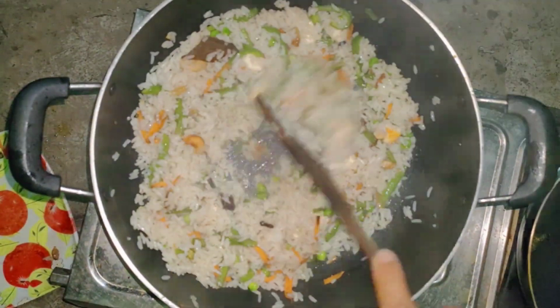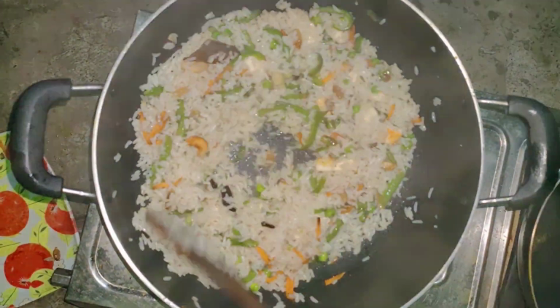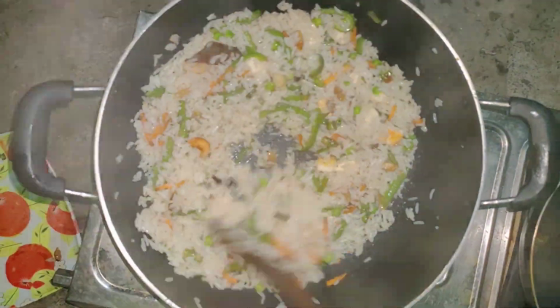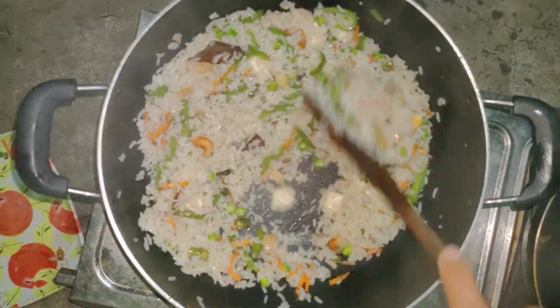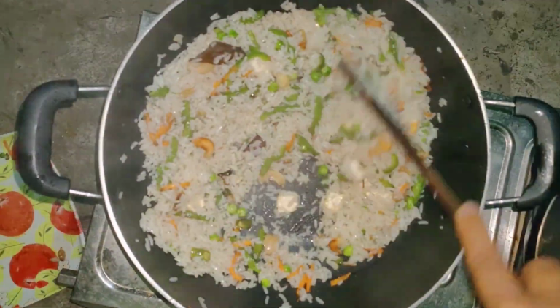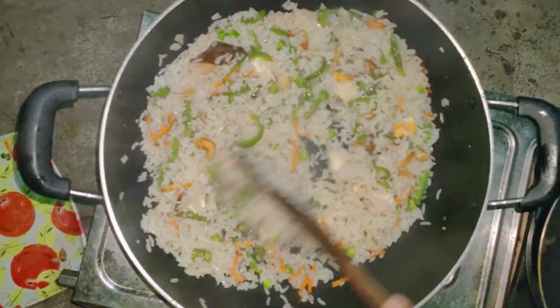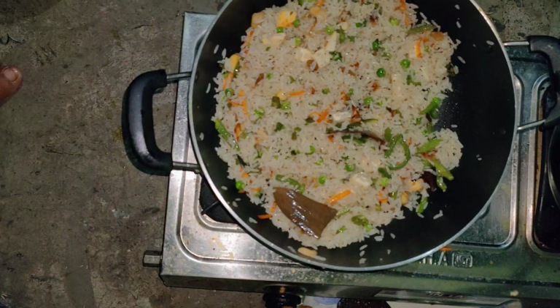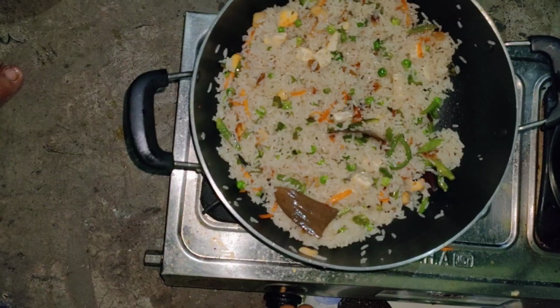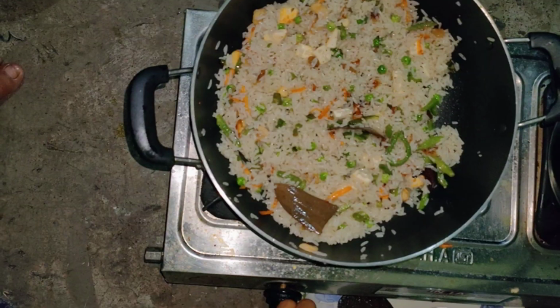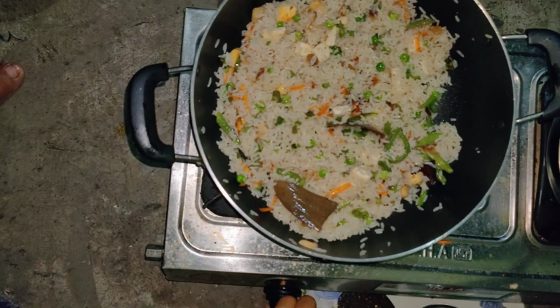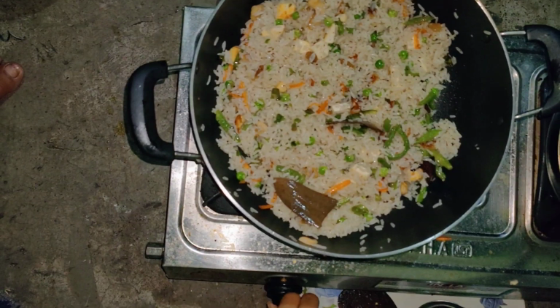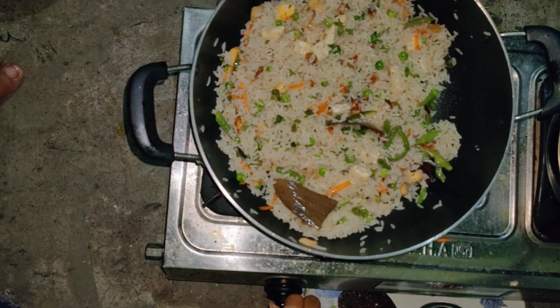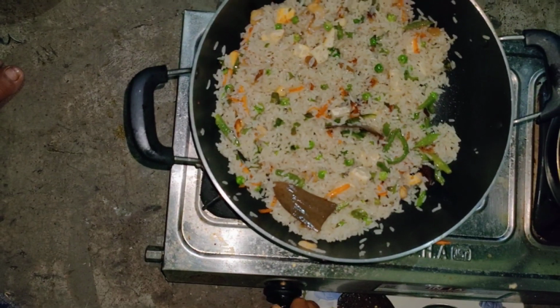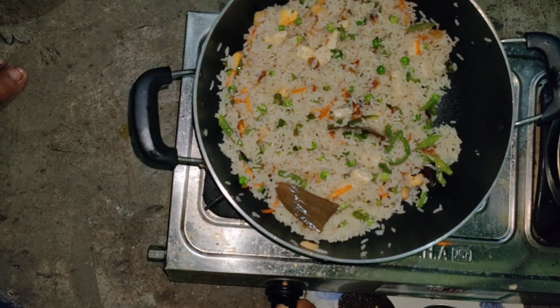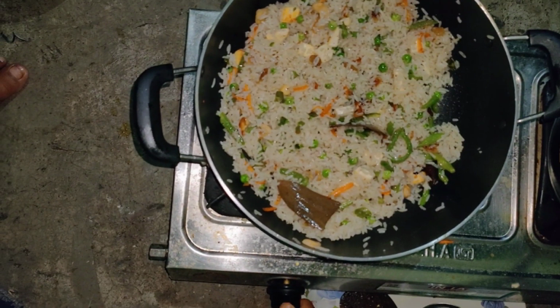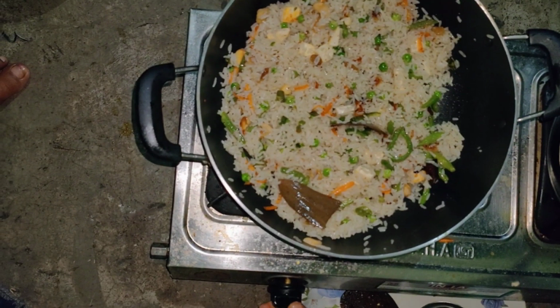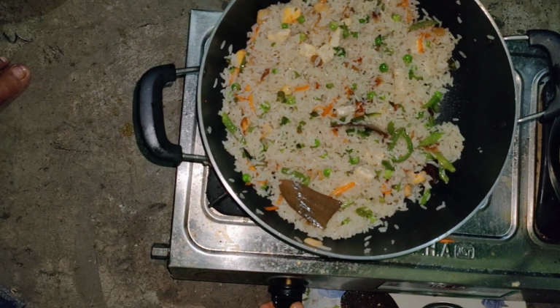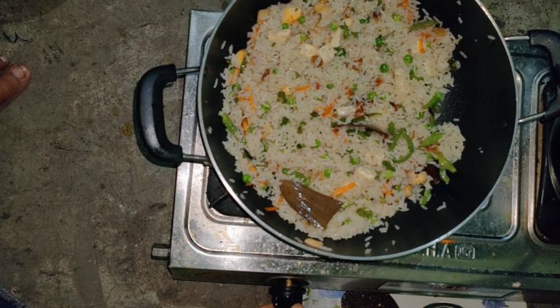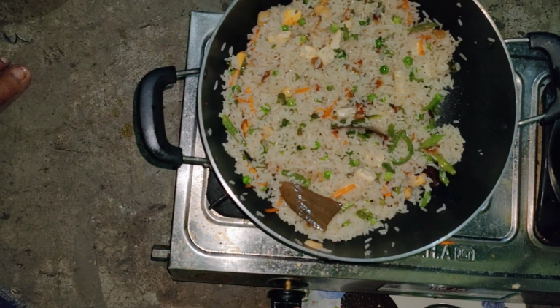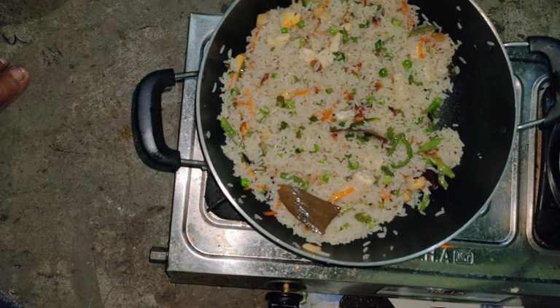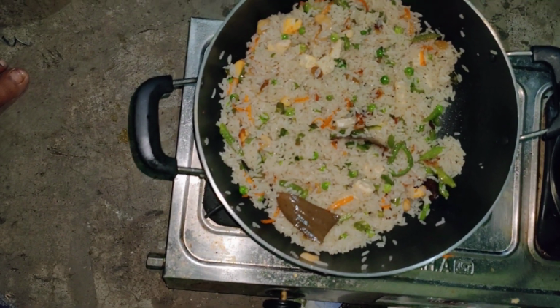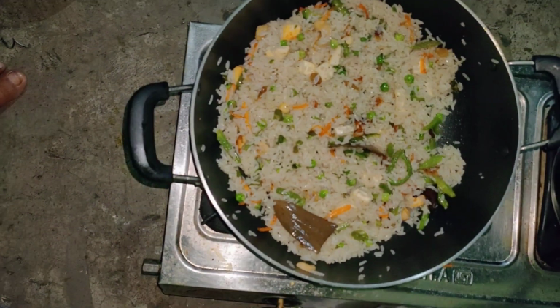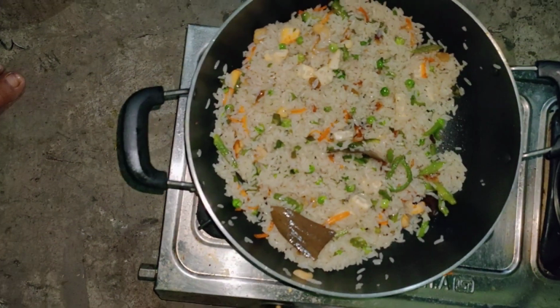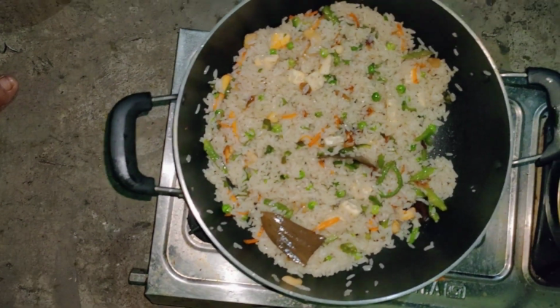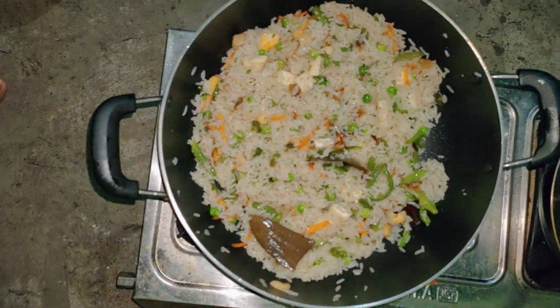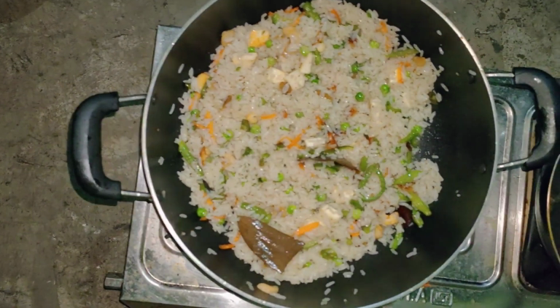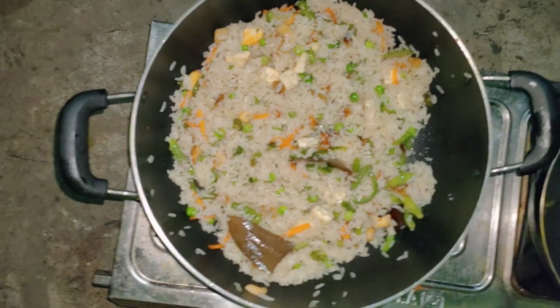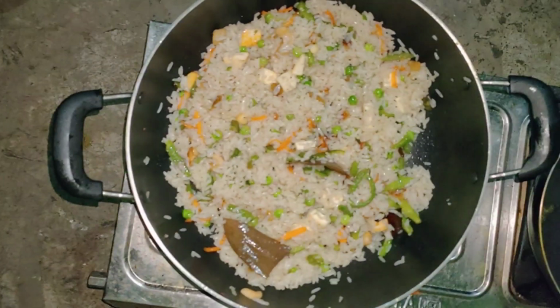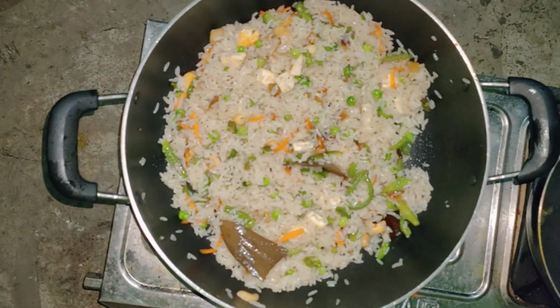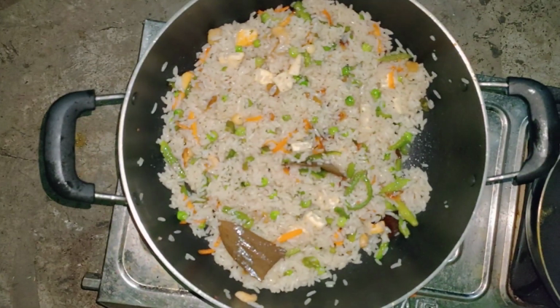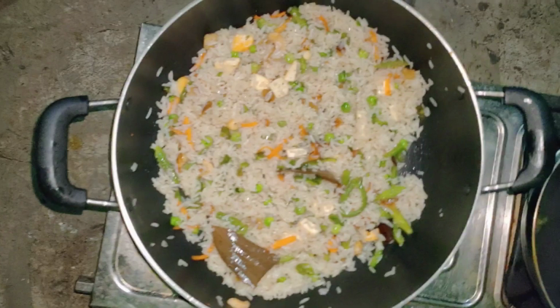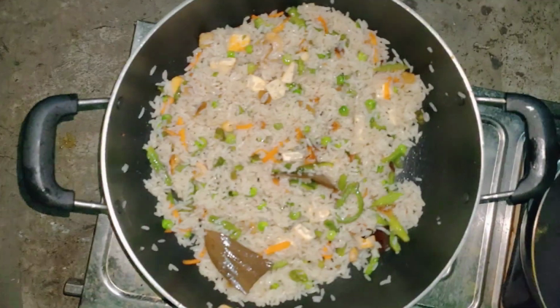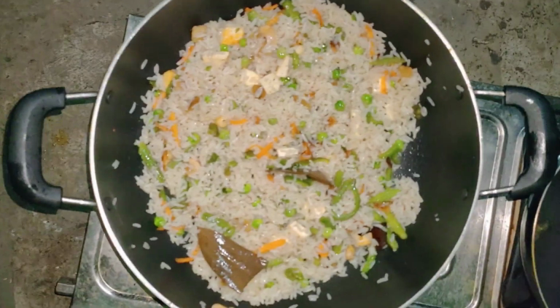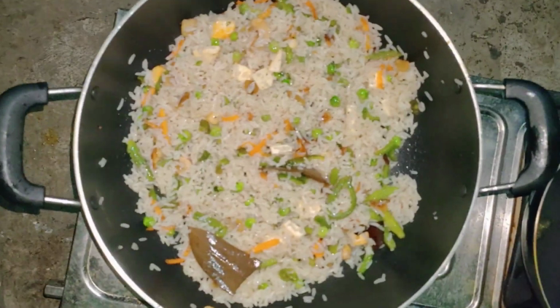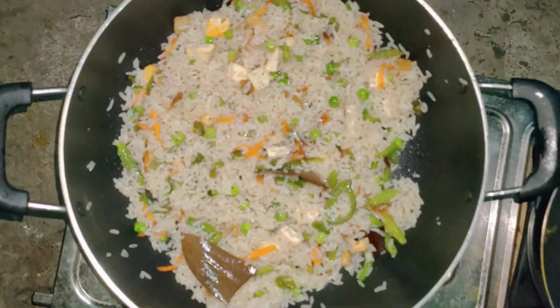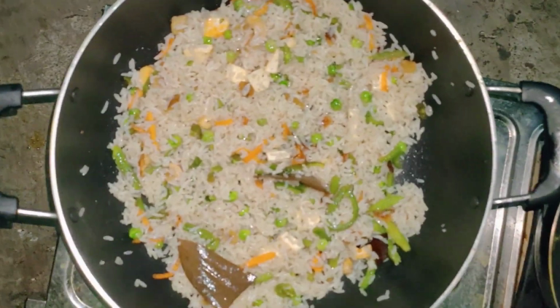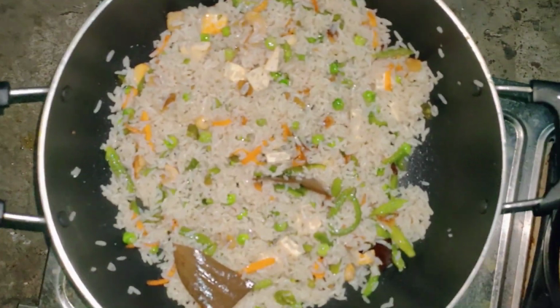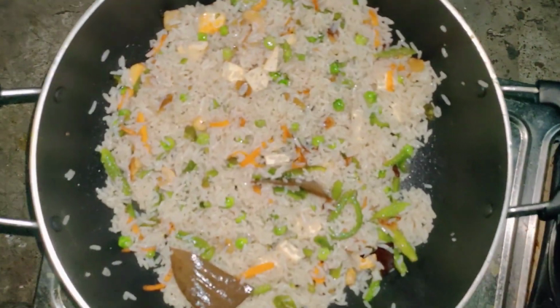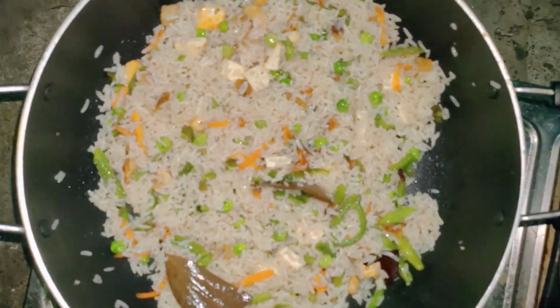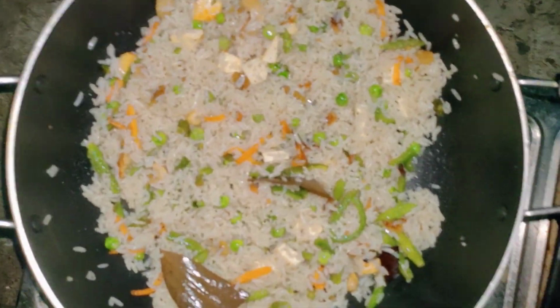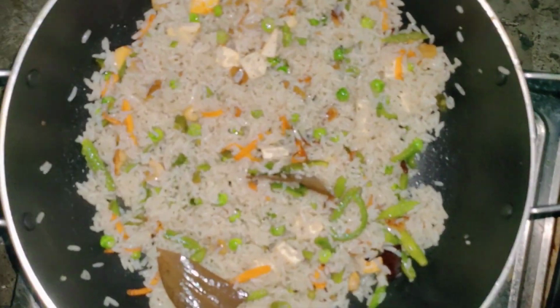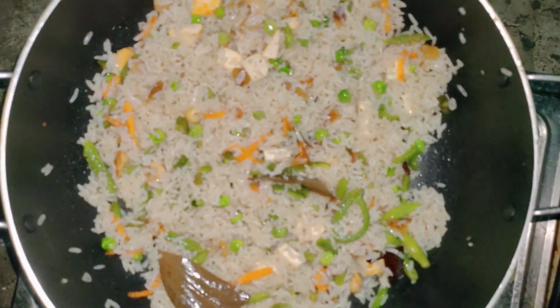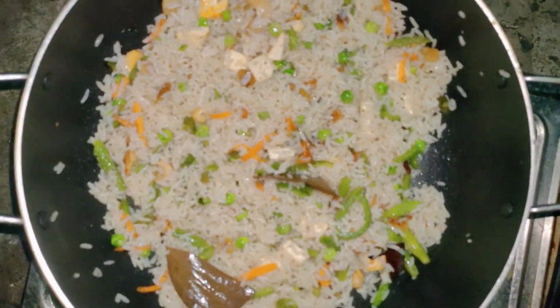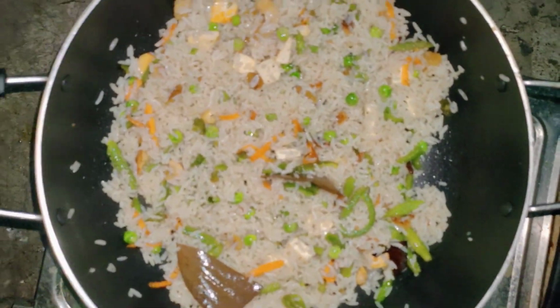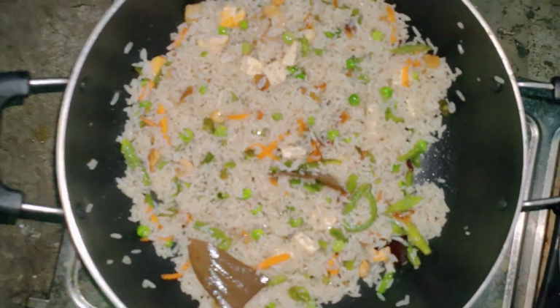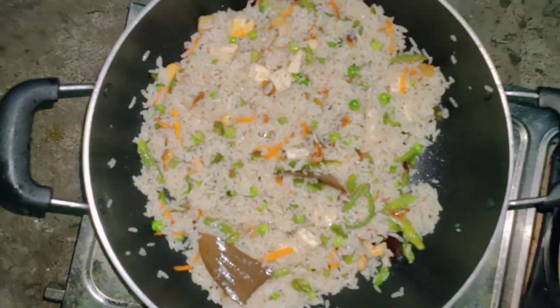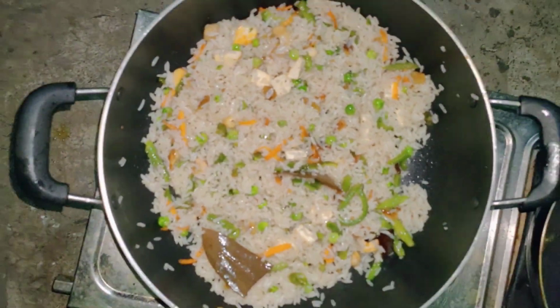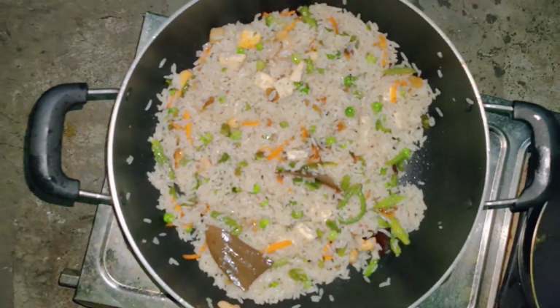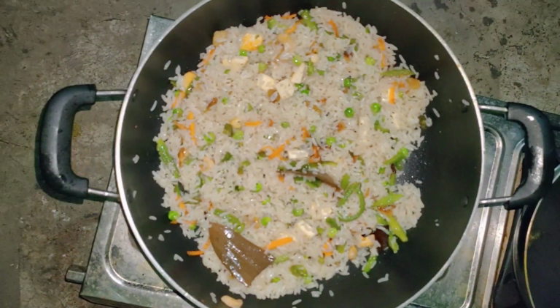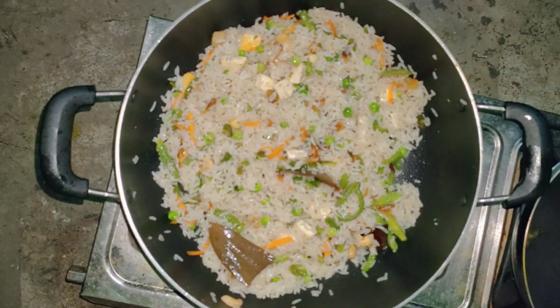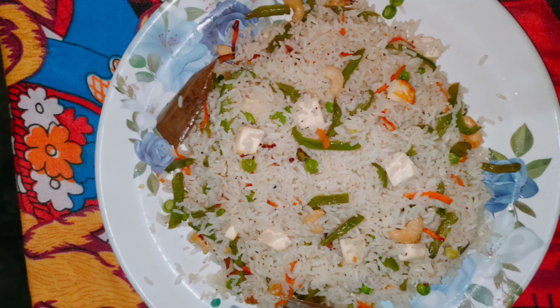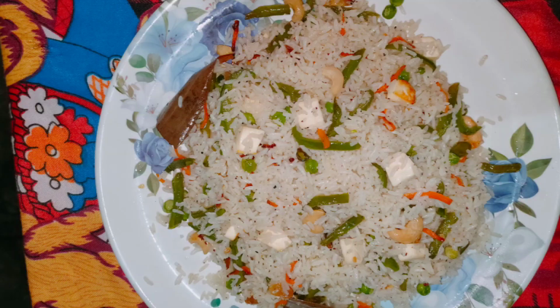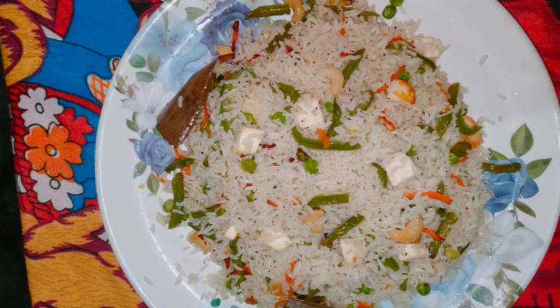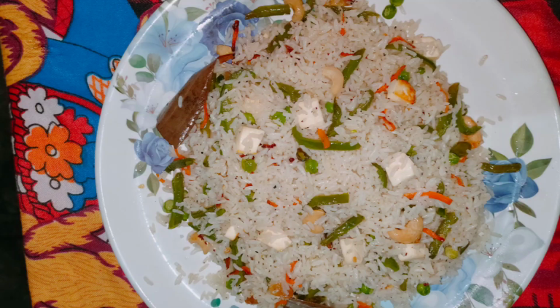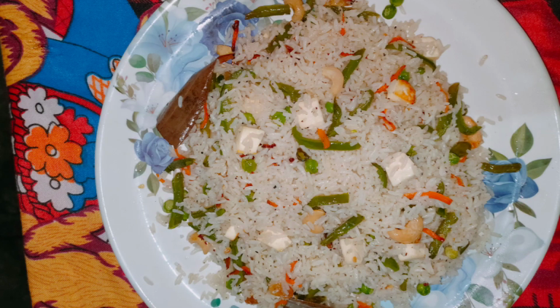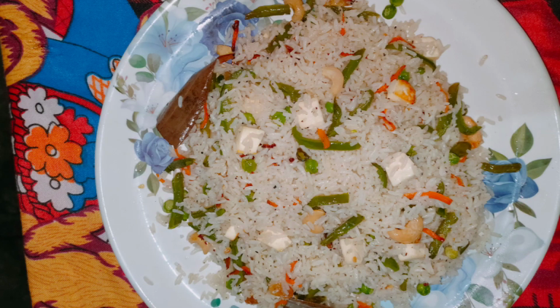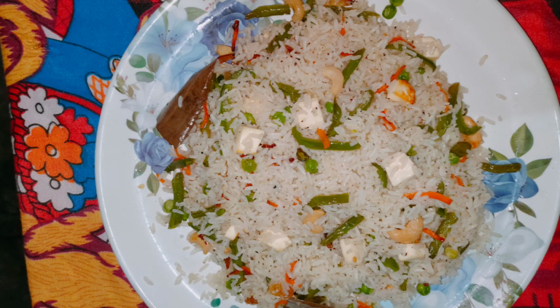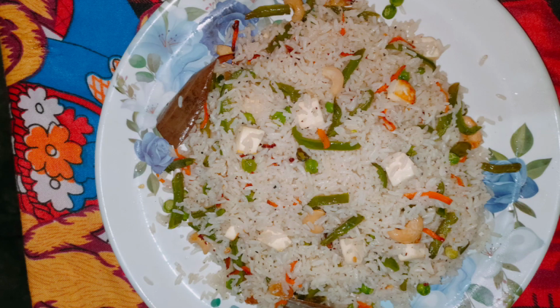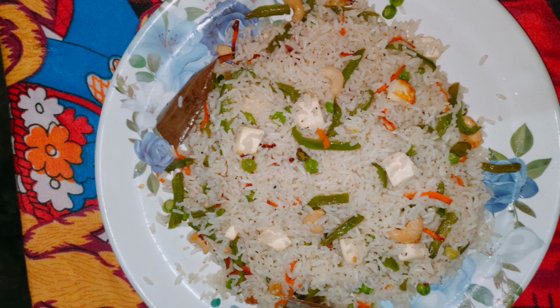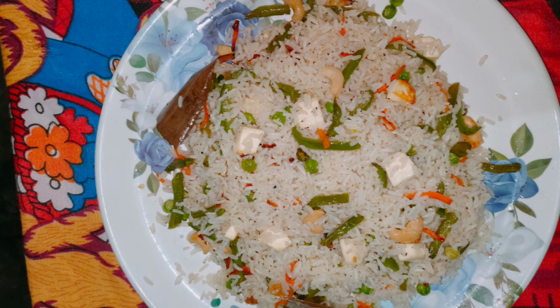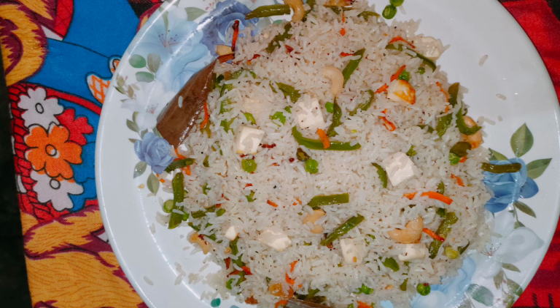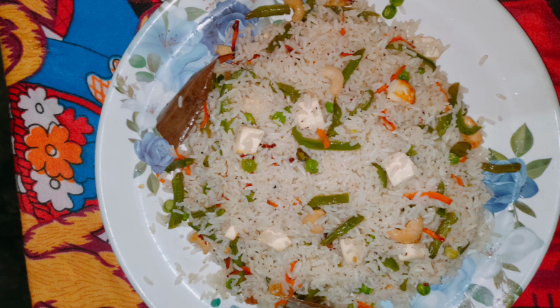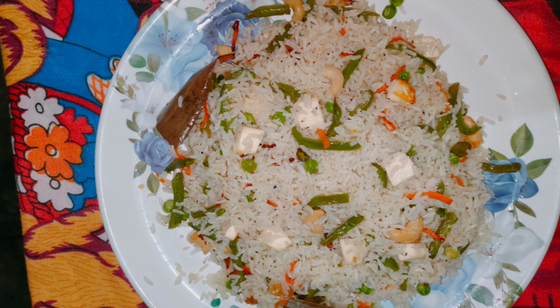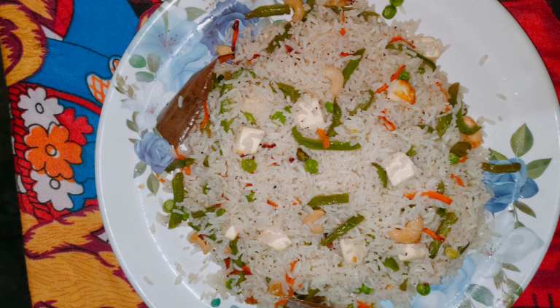If you like this recipe, please like and subscribe. Thank you.